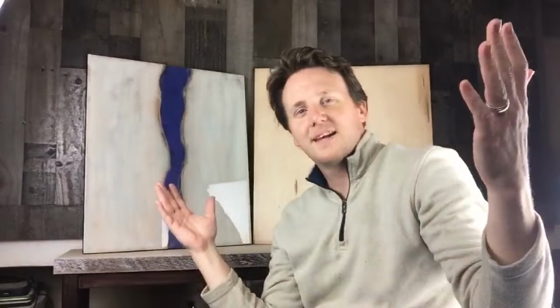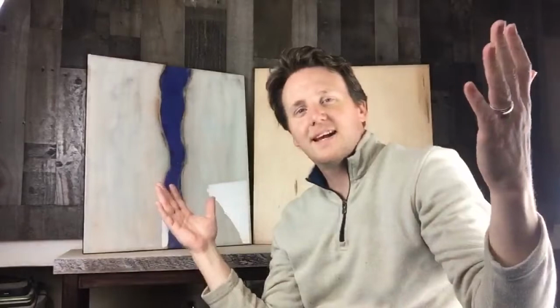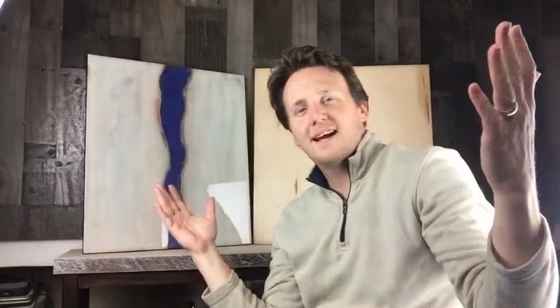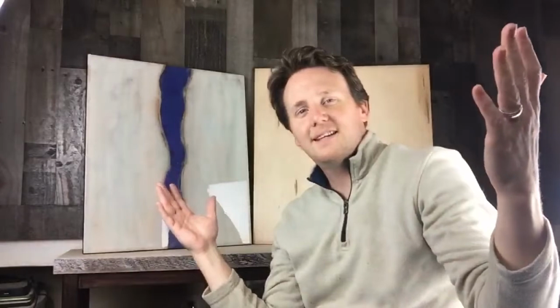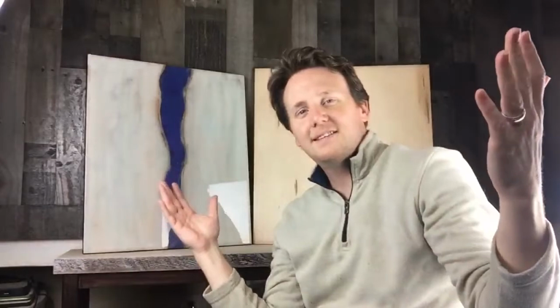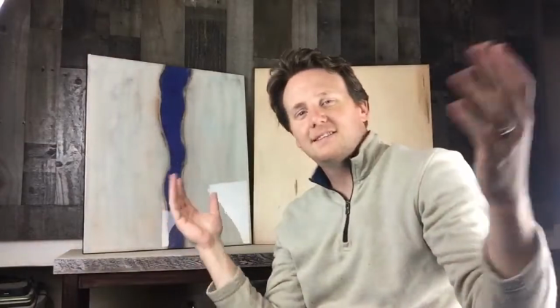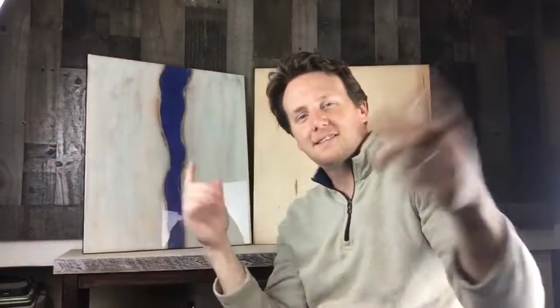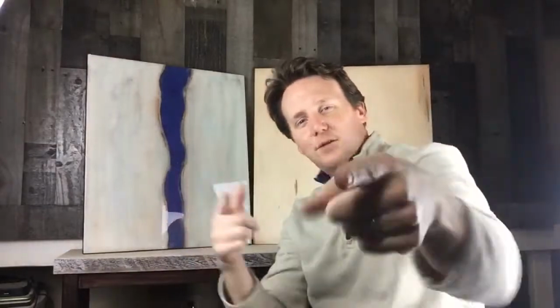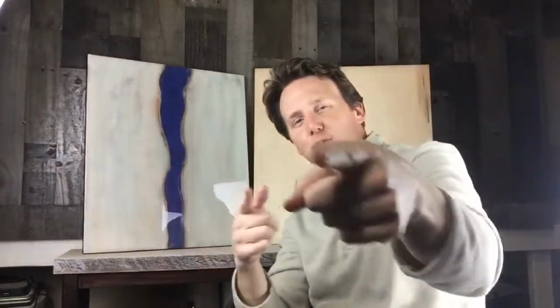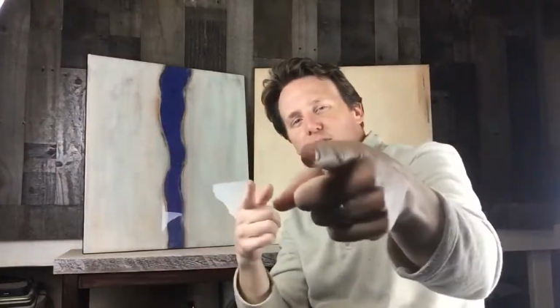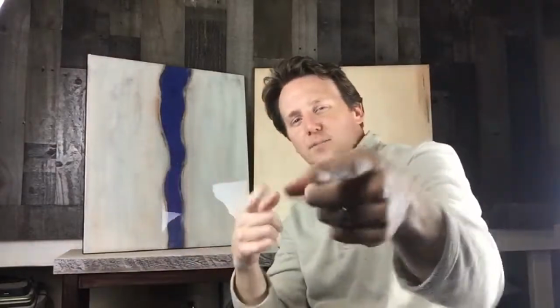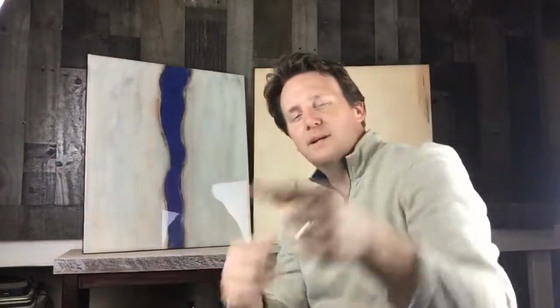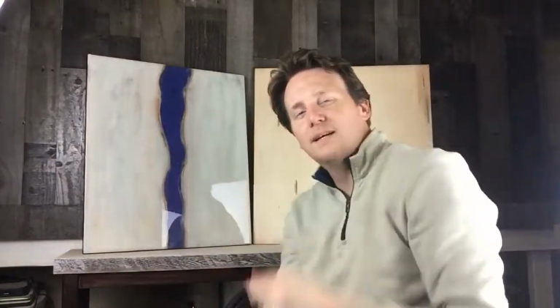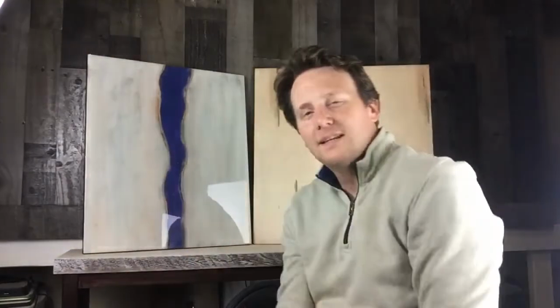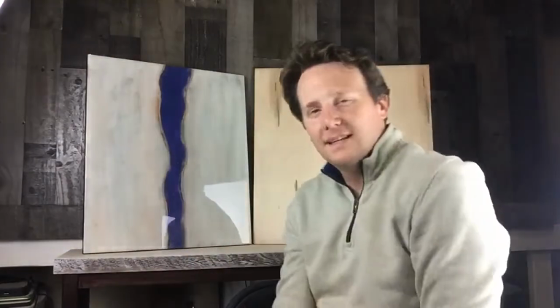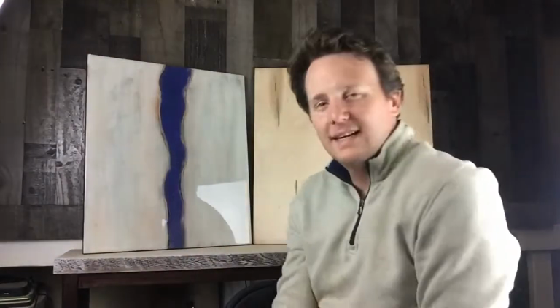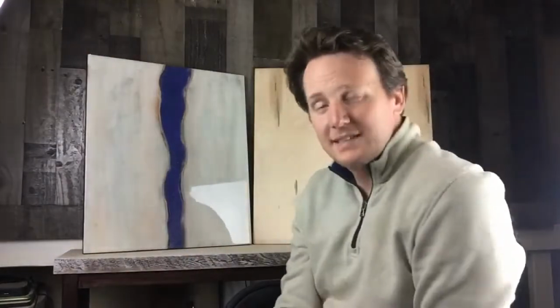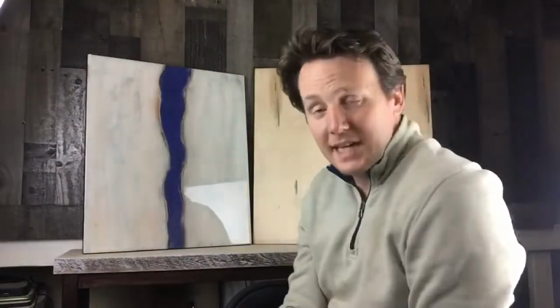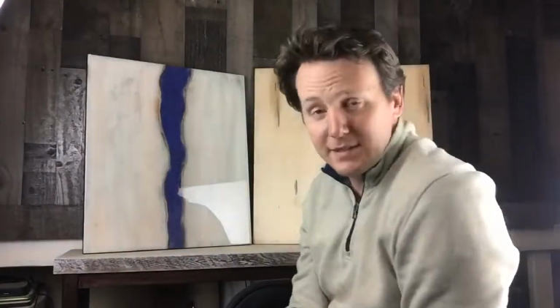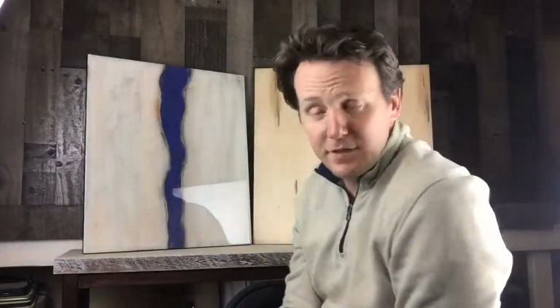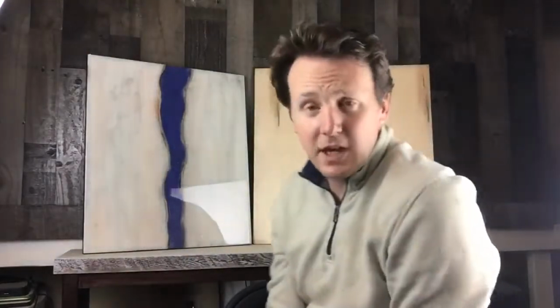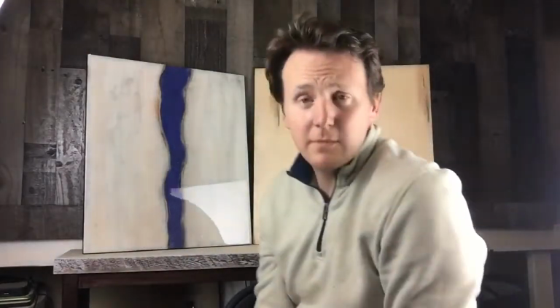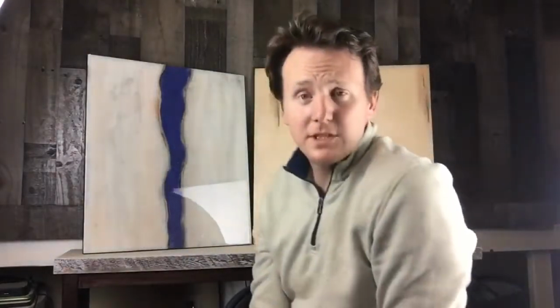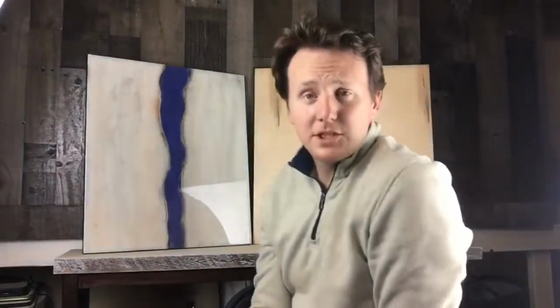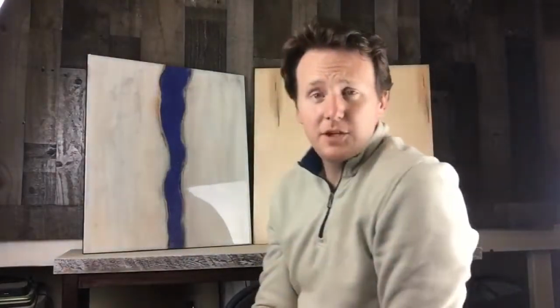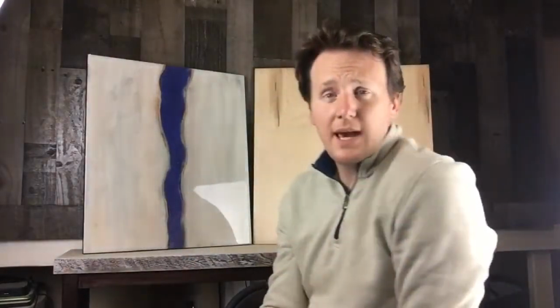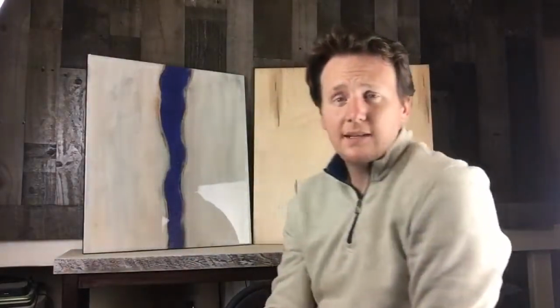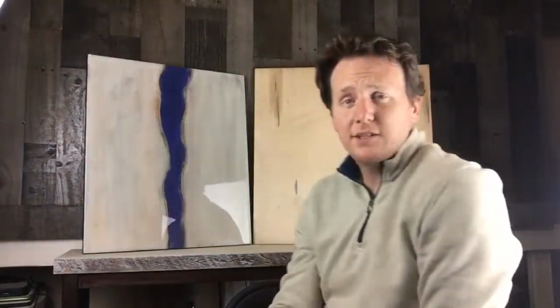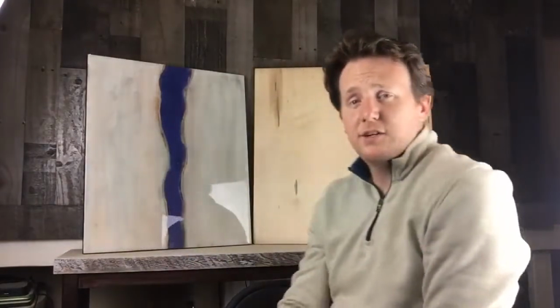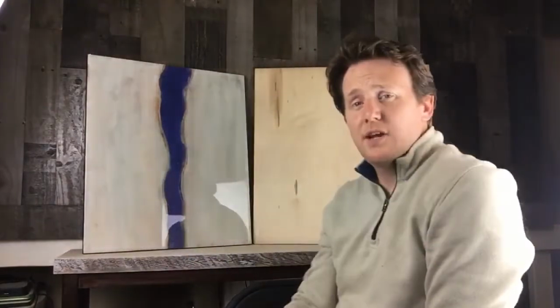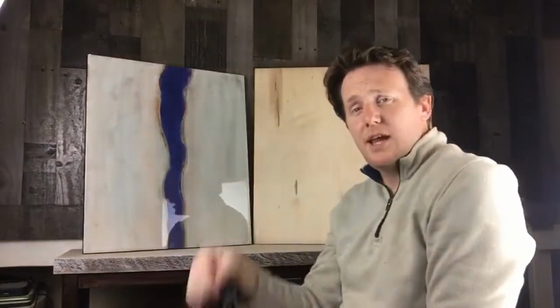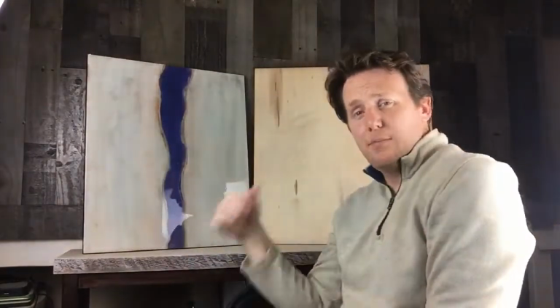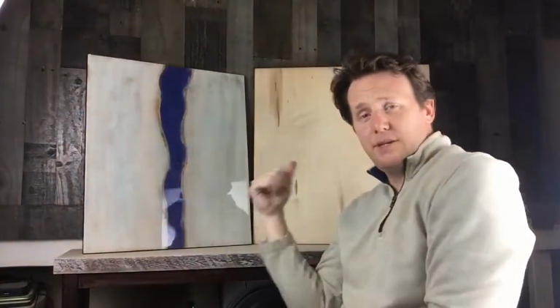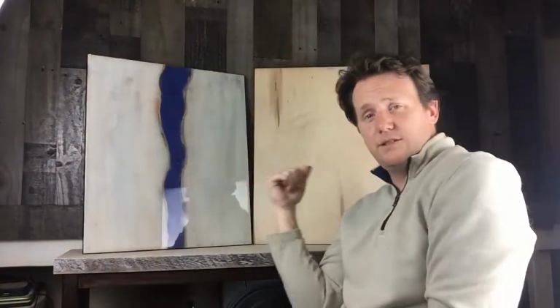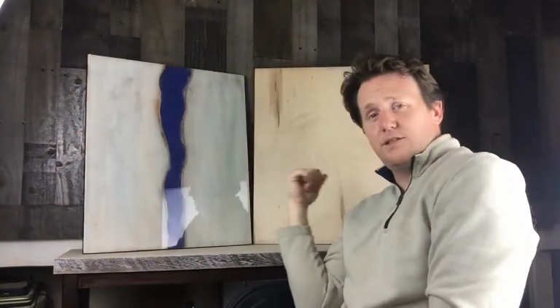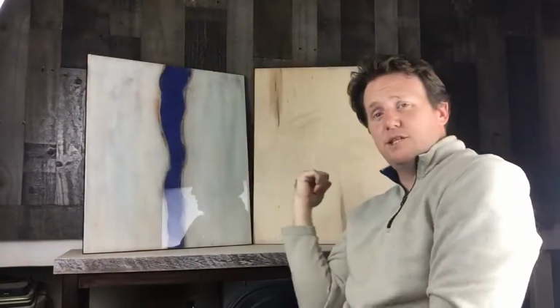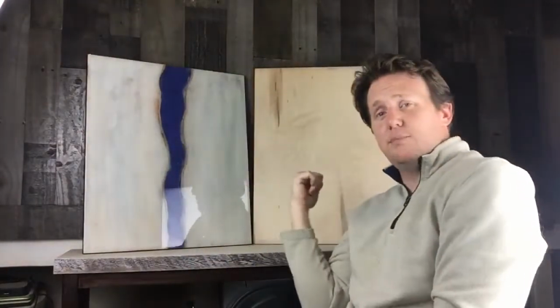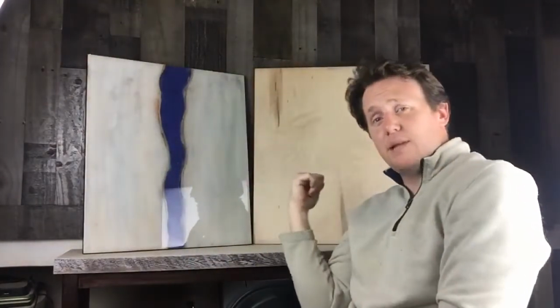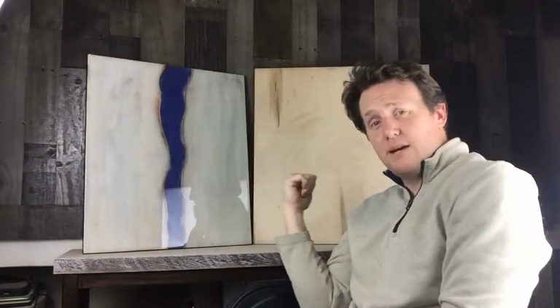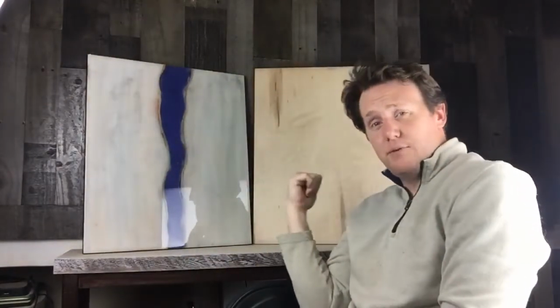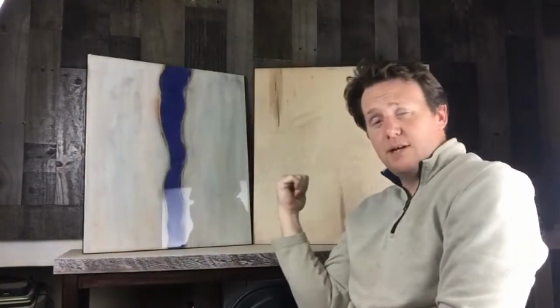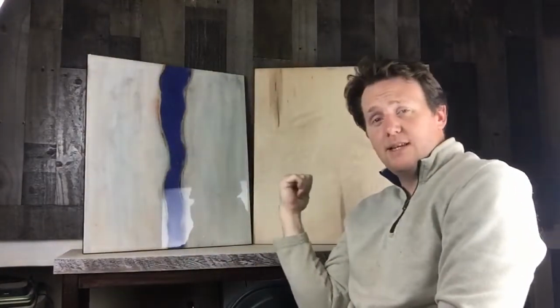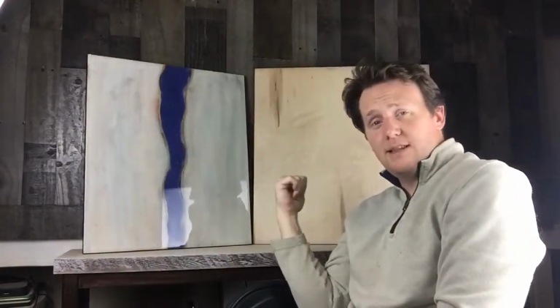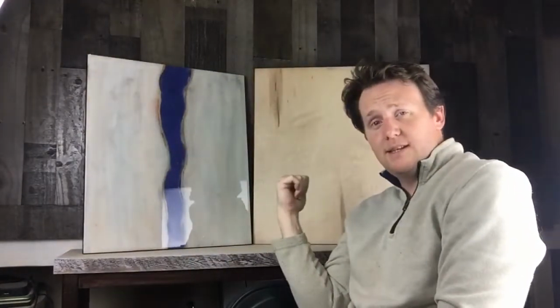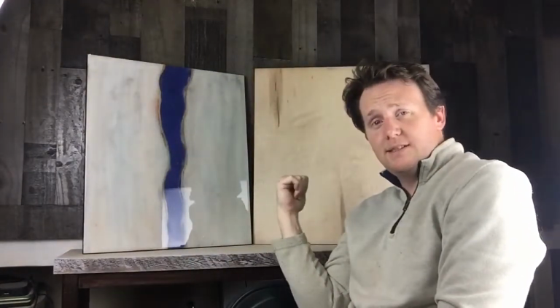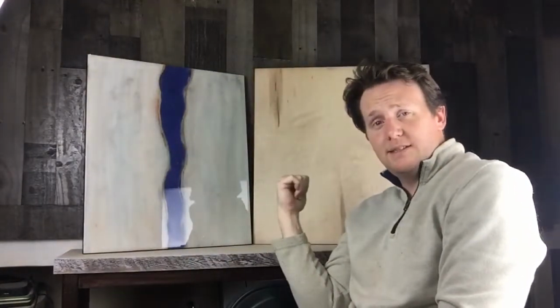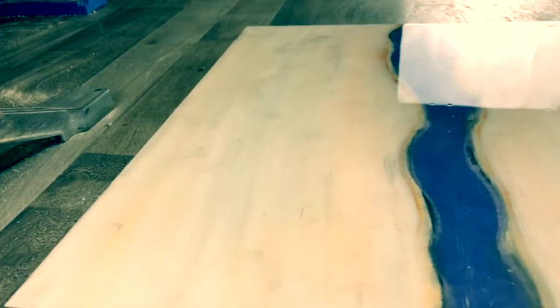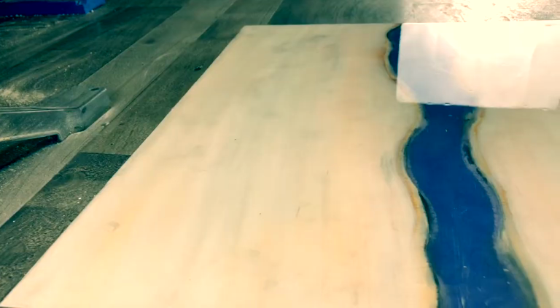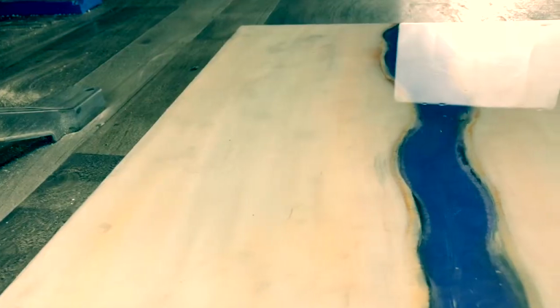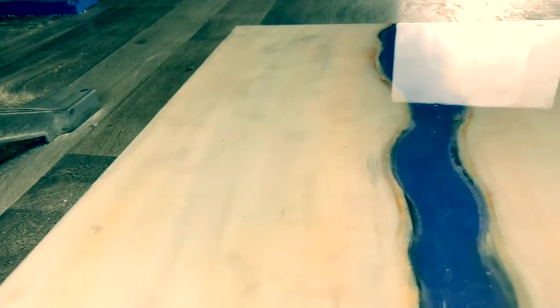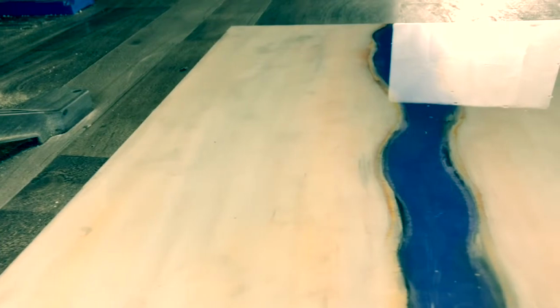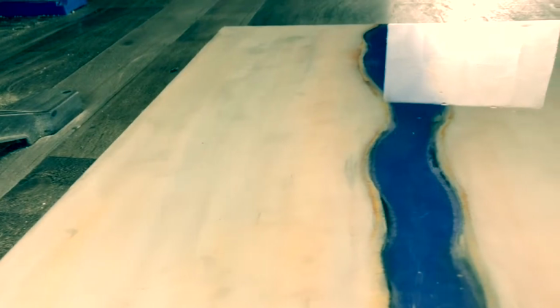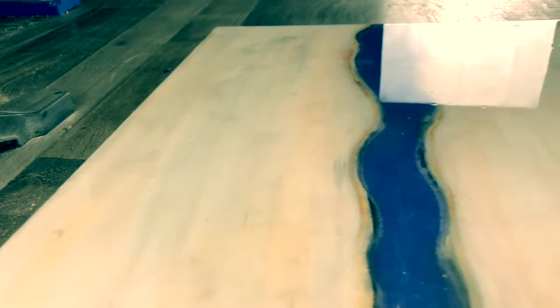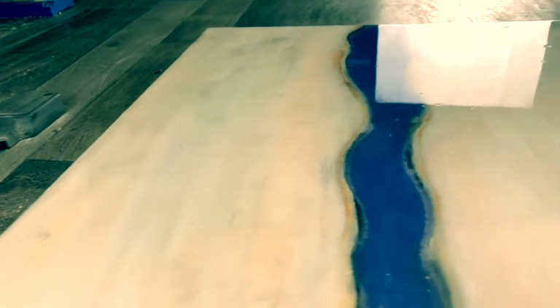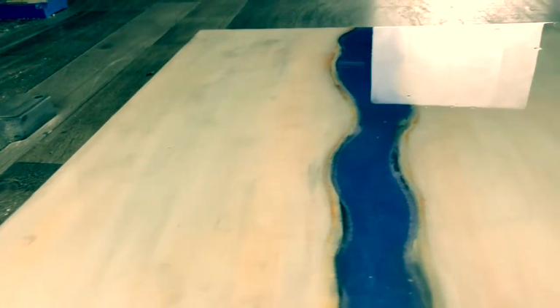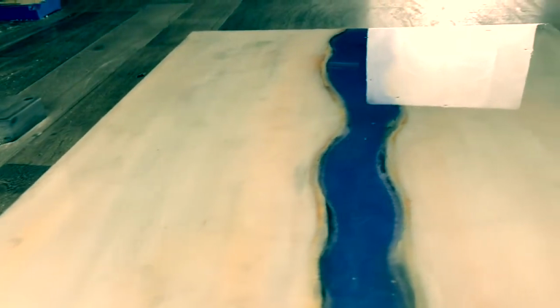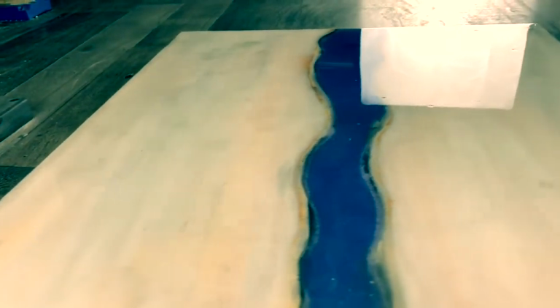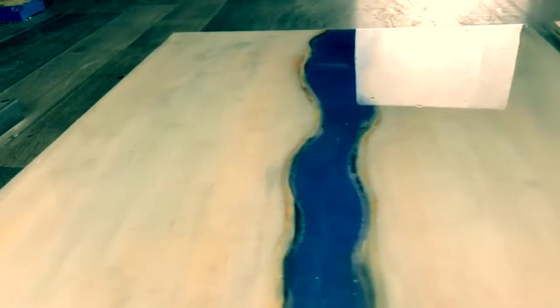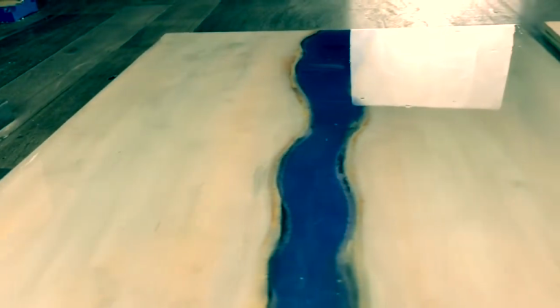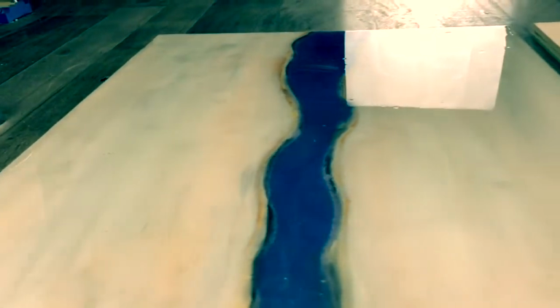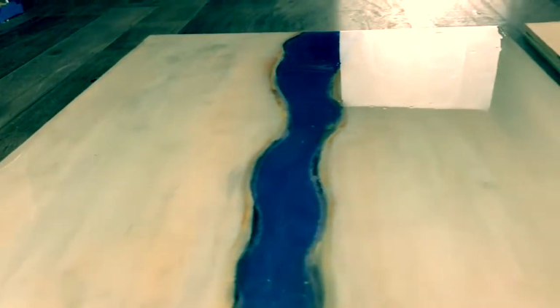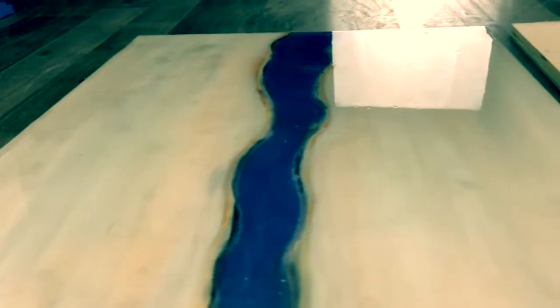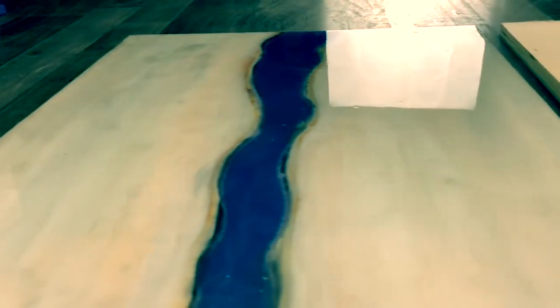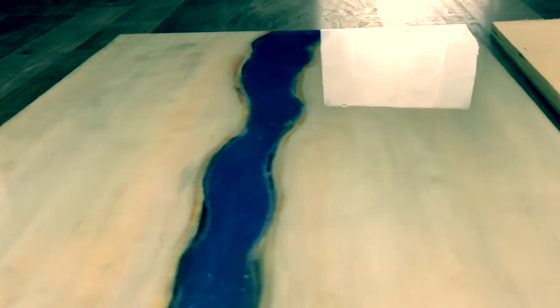Hey guys, welcome. In today's video, I'm going to show you how to turn a piece of cheap plywood like this into something like this.